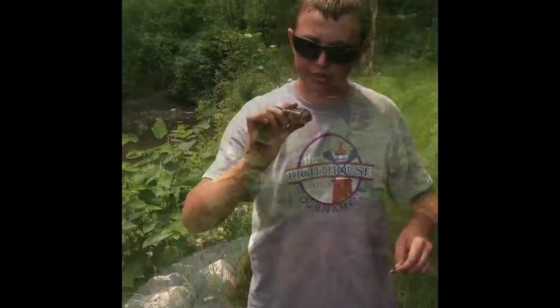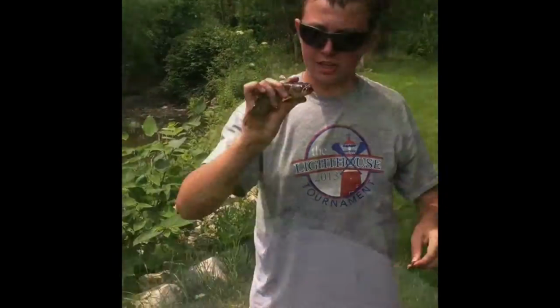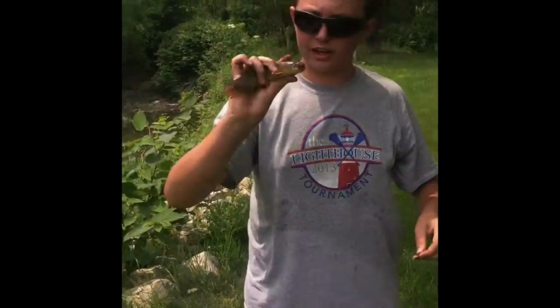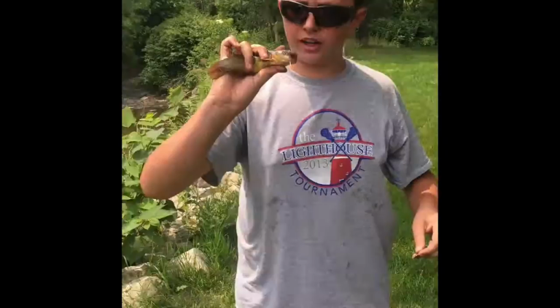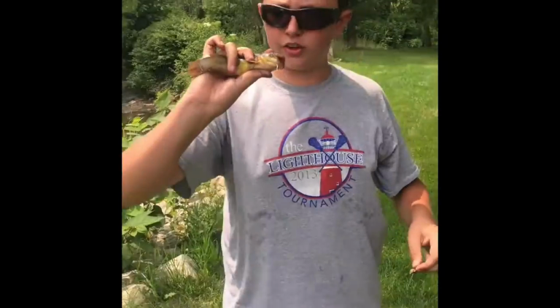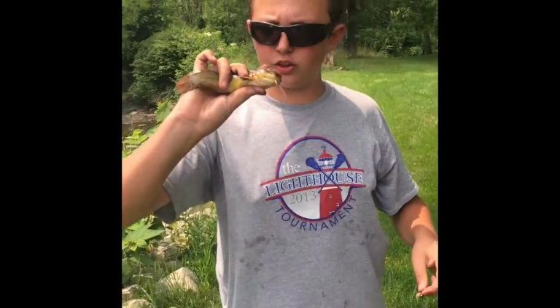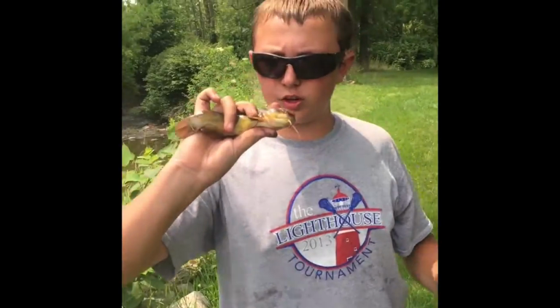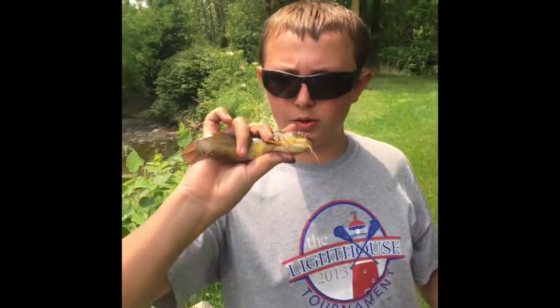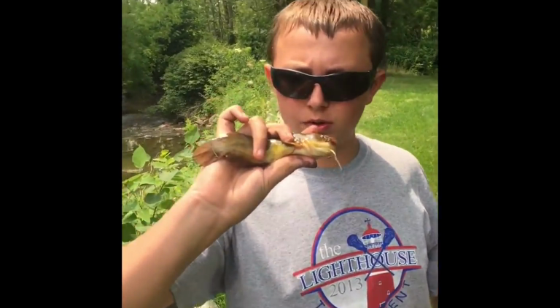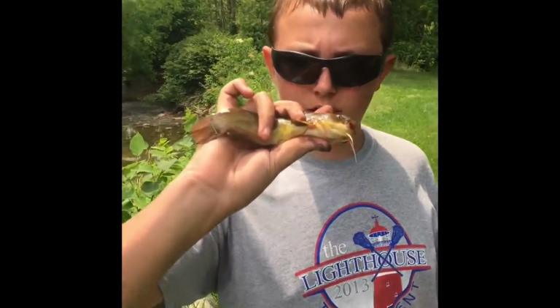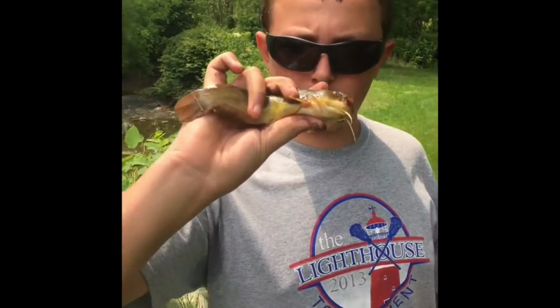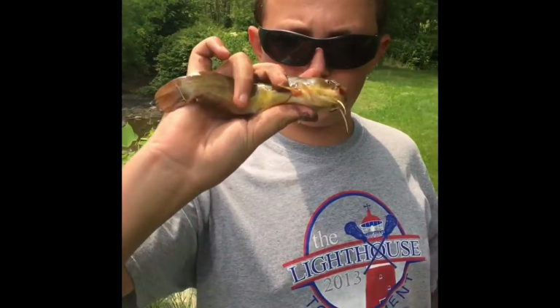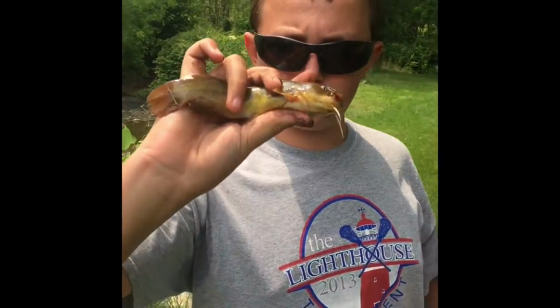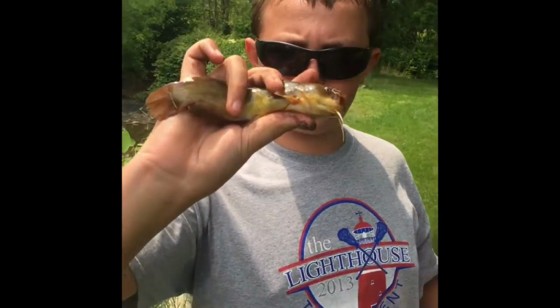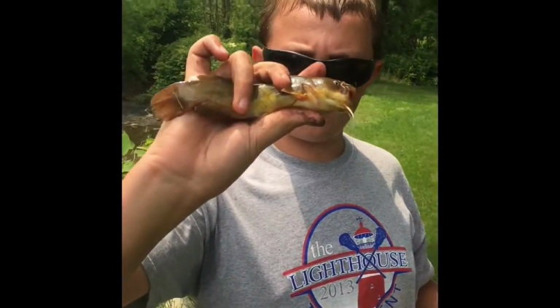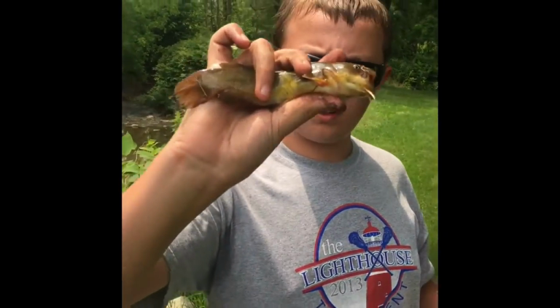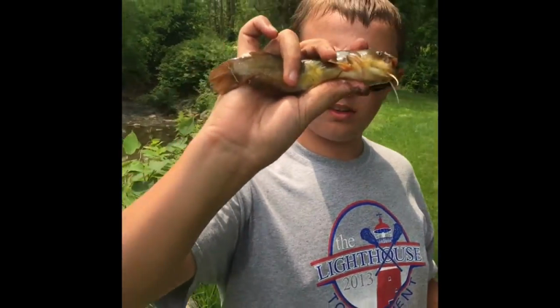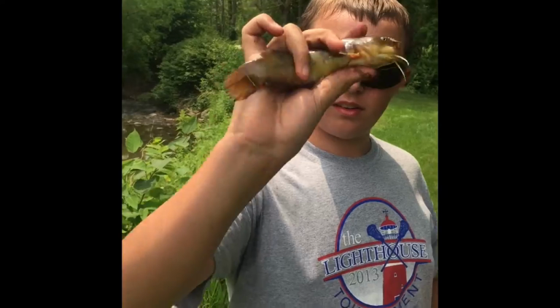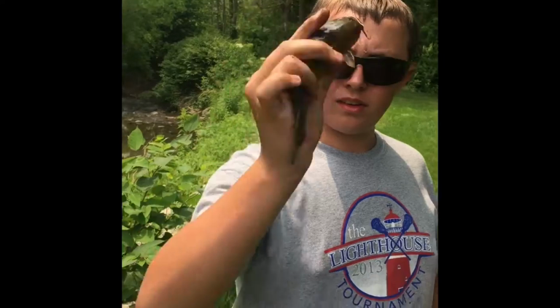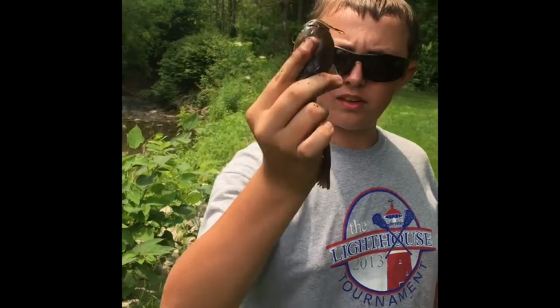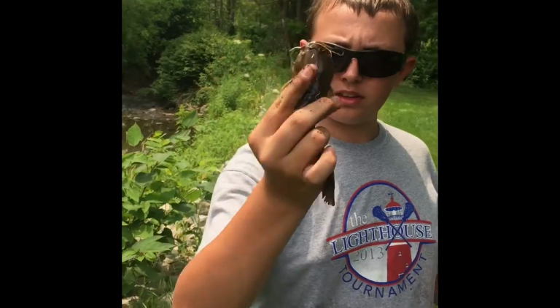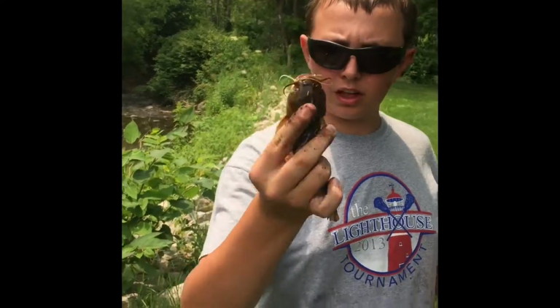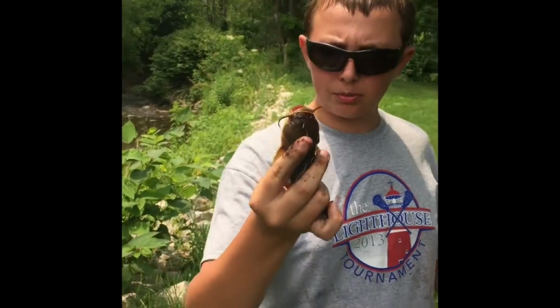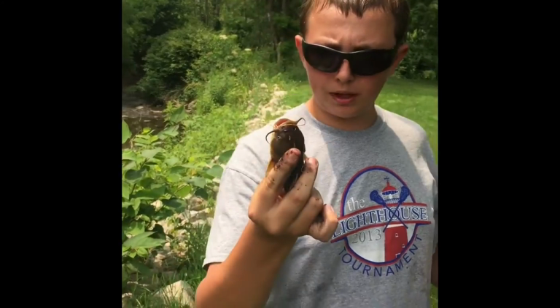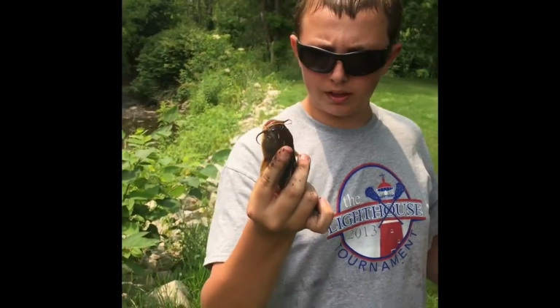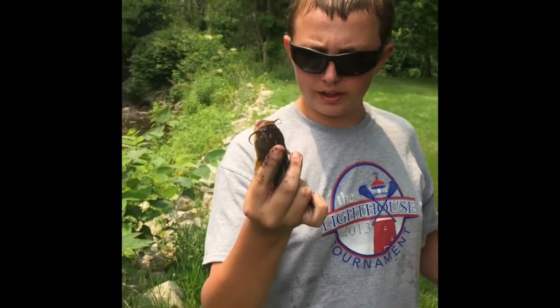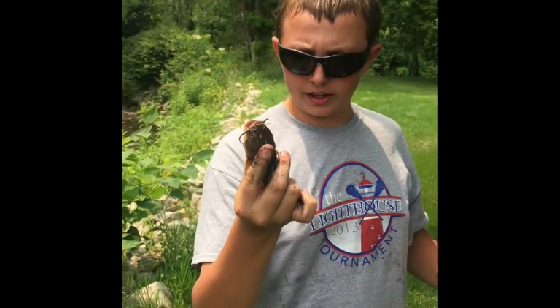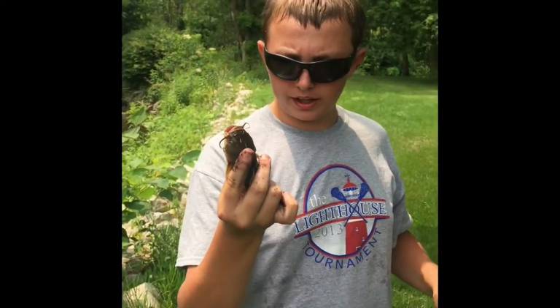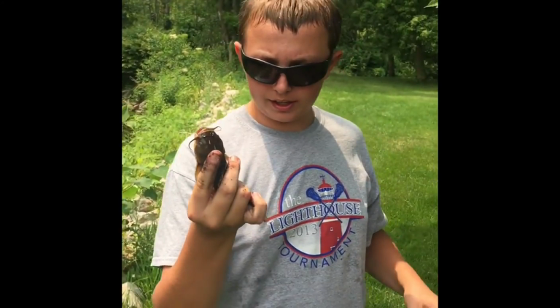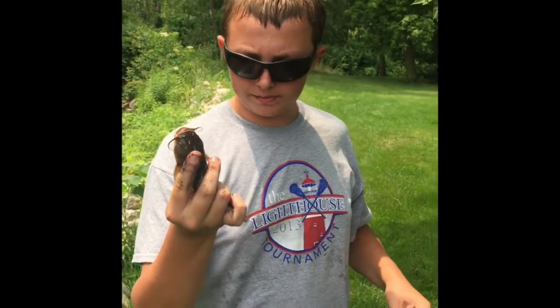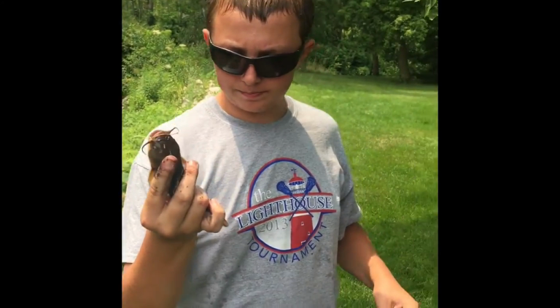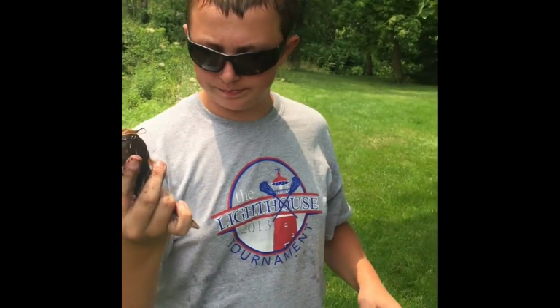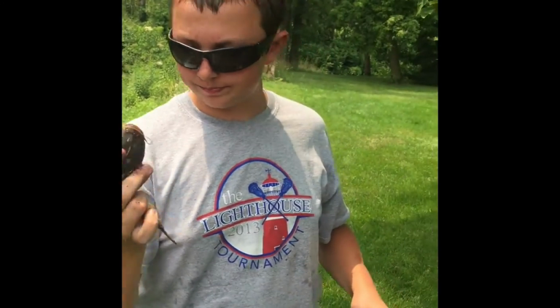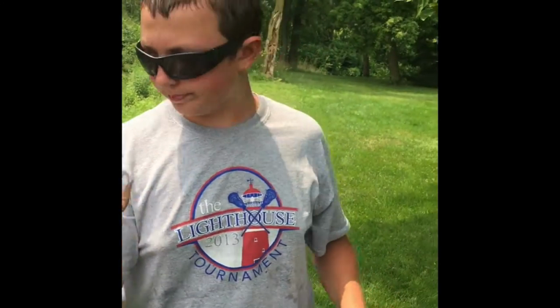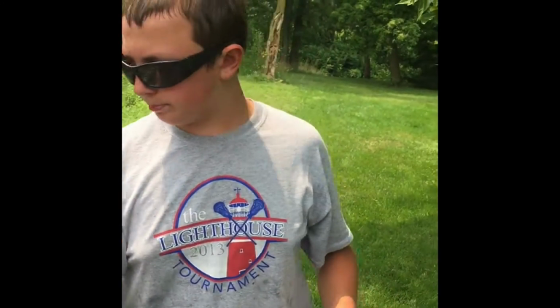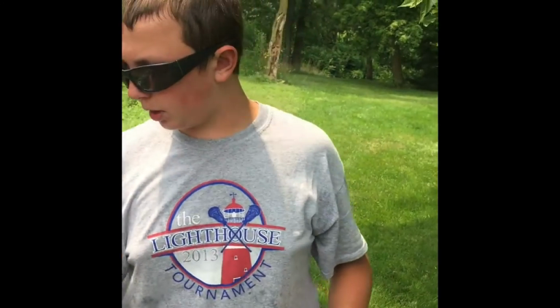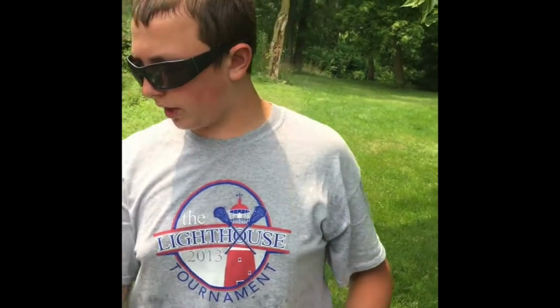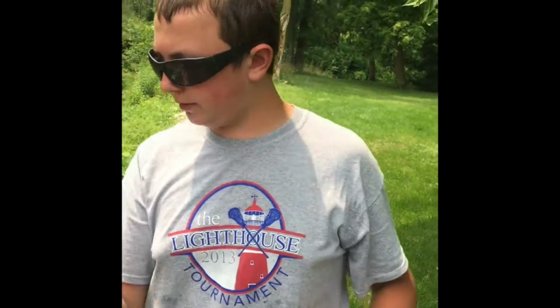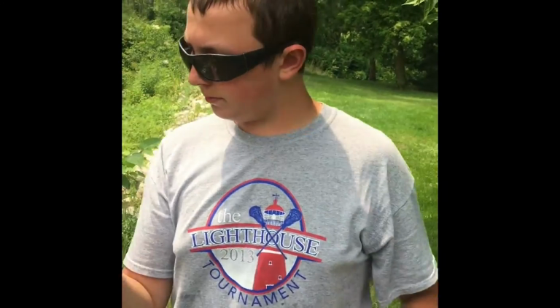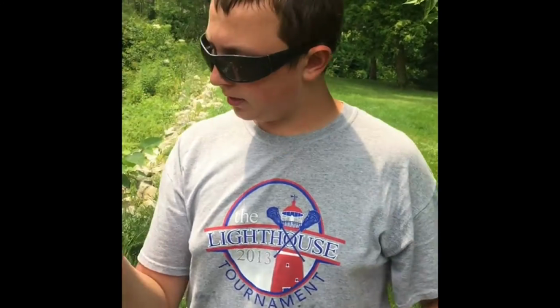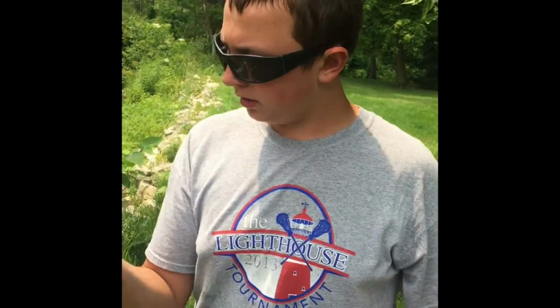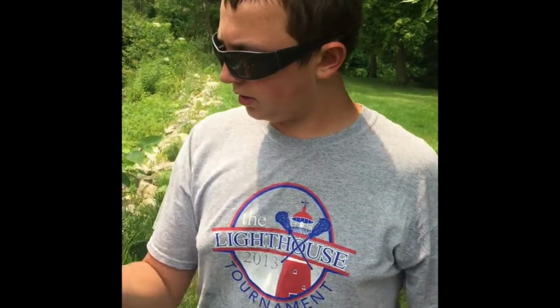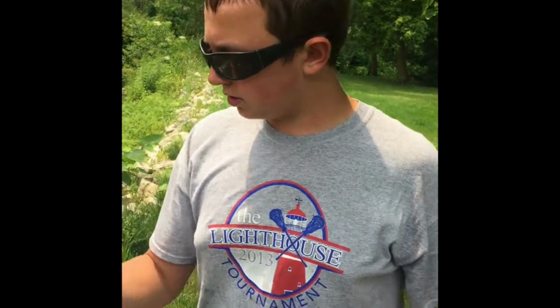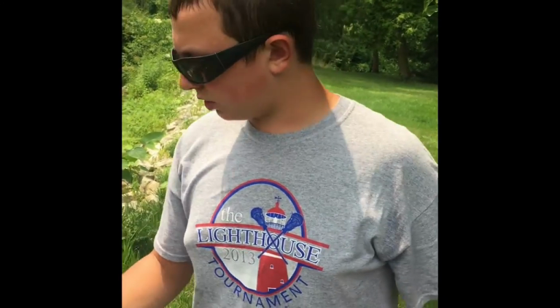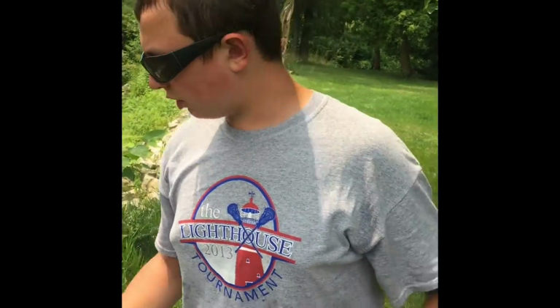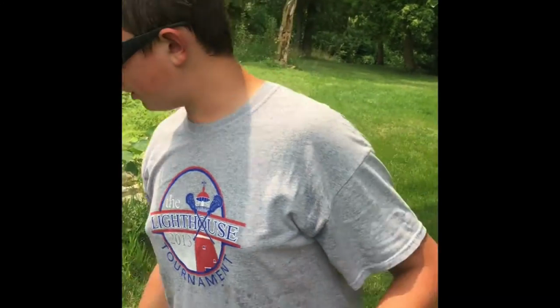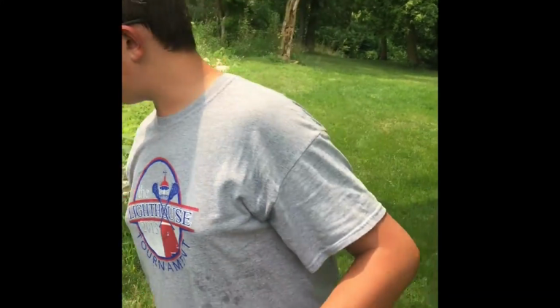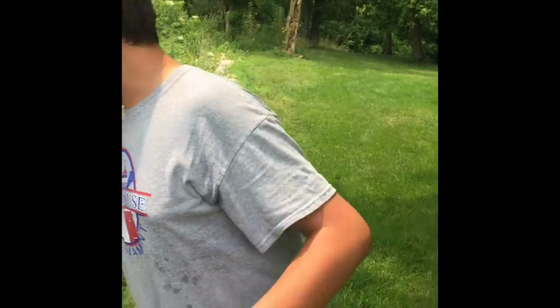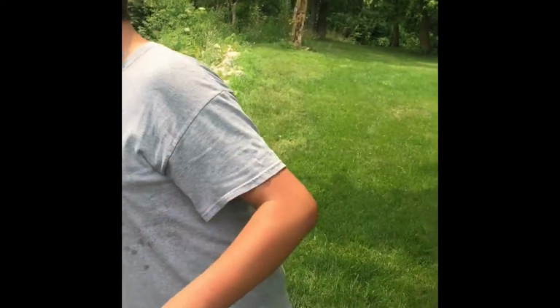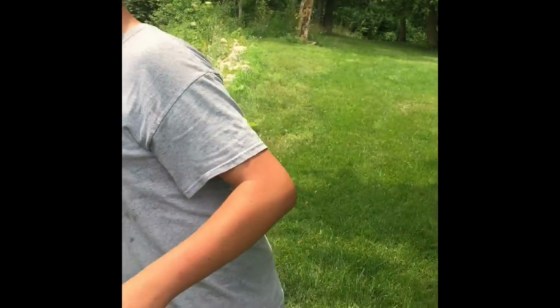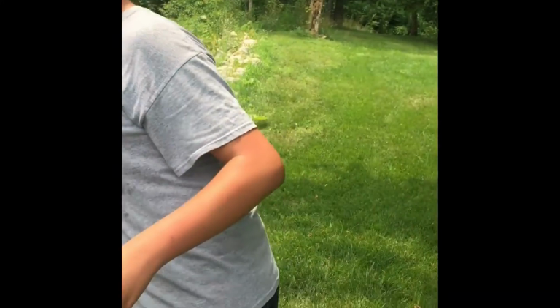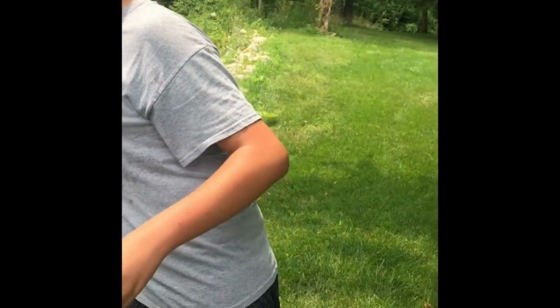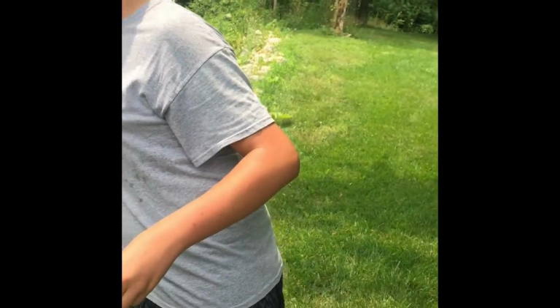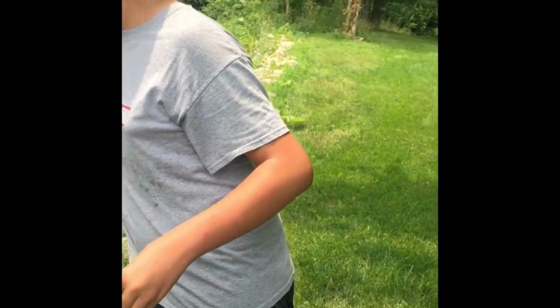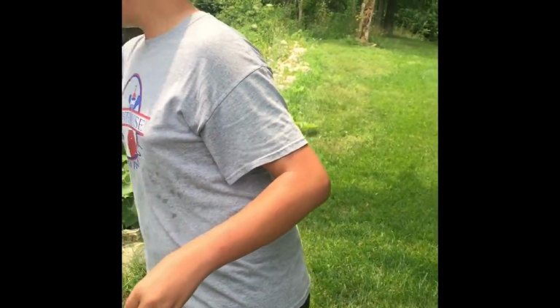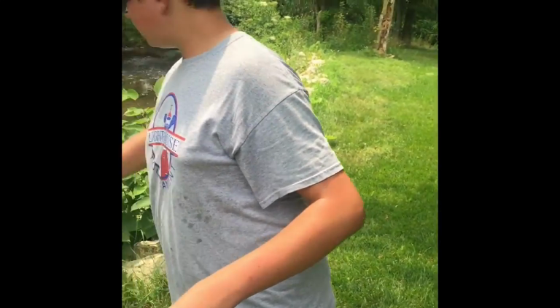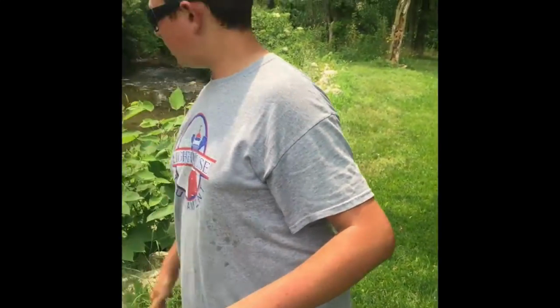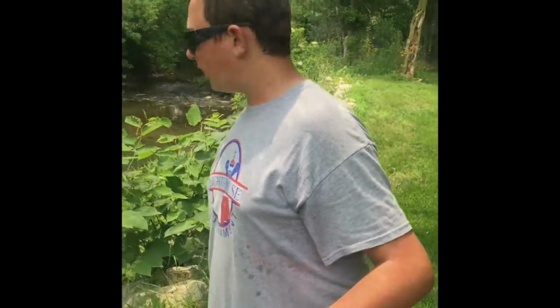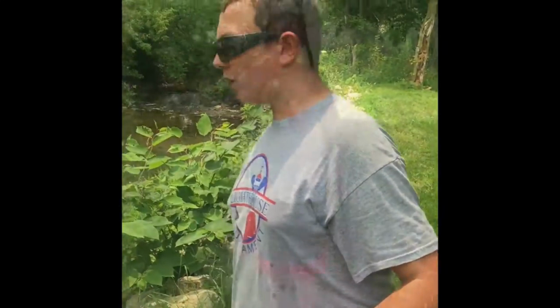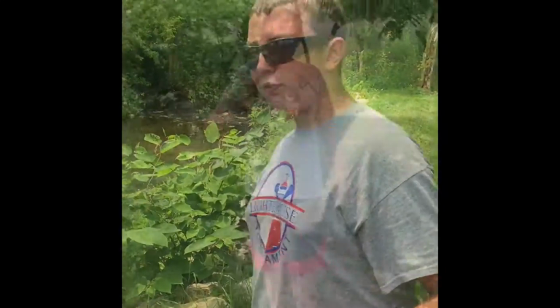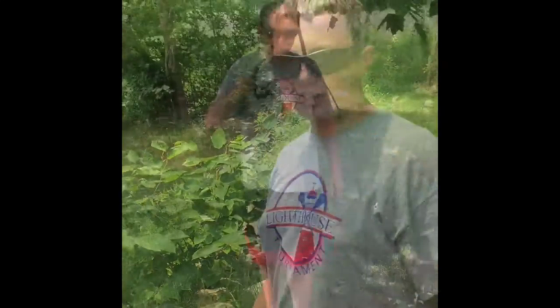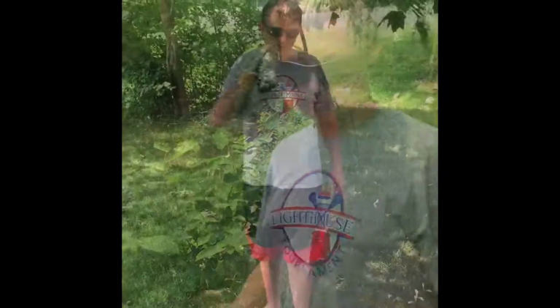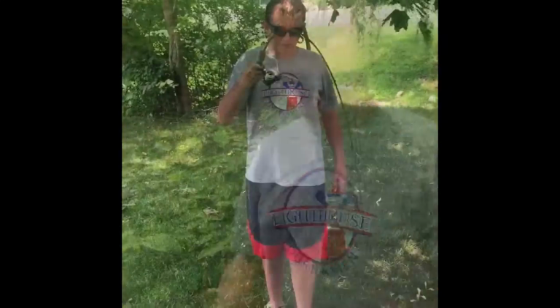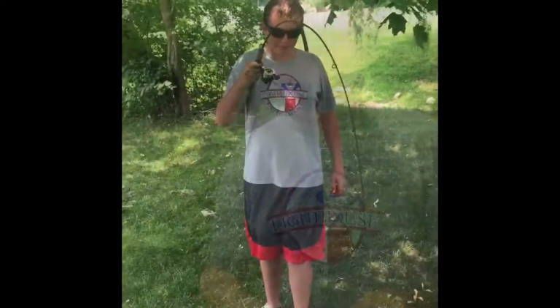Here we go. Just got another little yellow belly bullhead, so we'll go for the release. Hopefully we get some more.